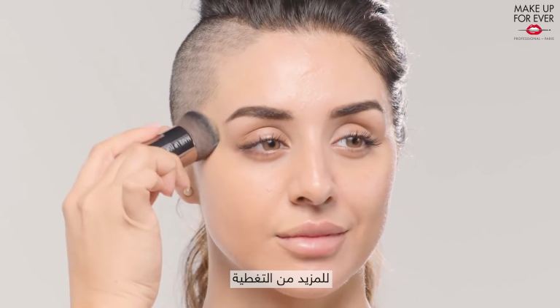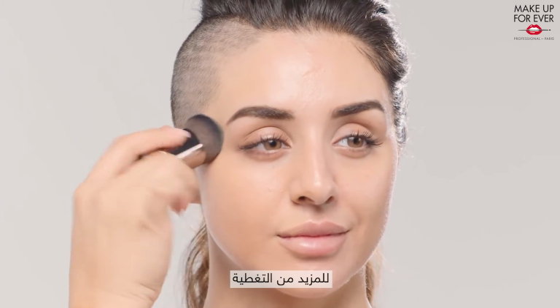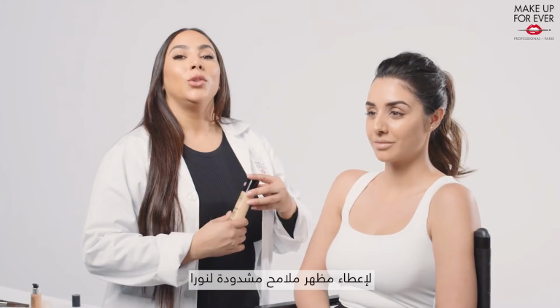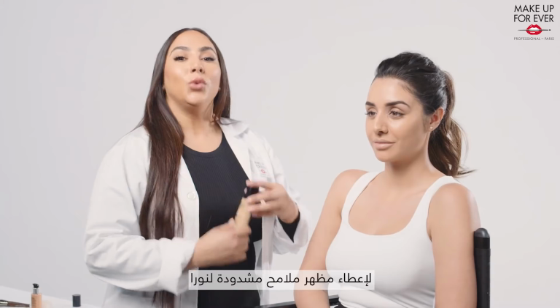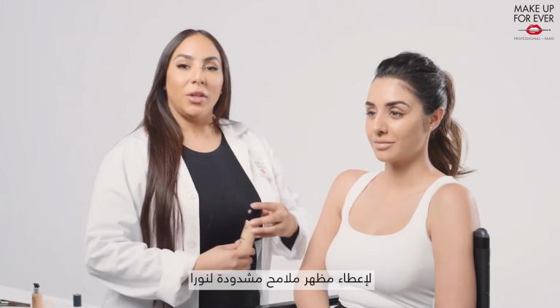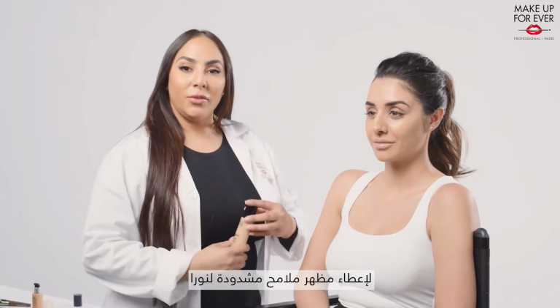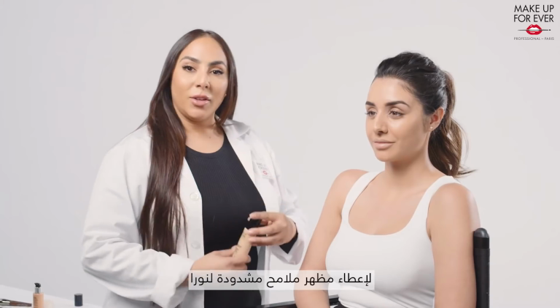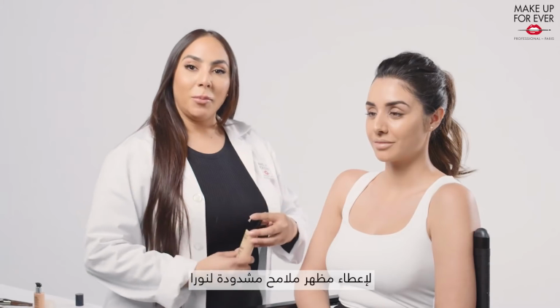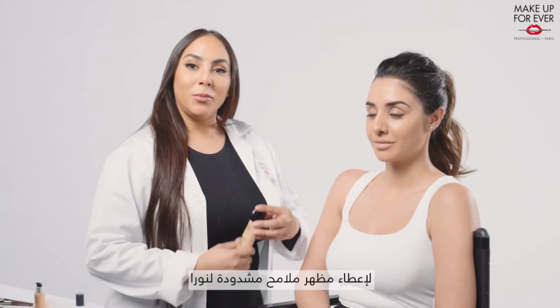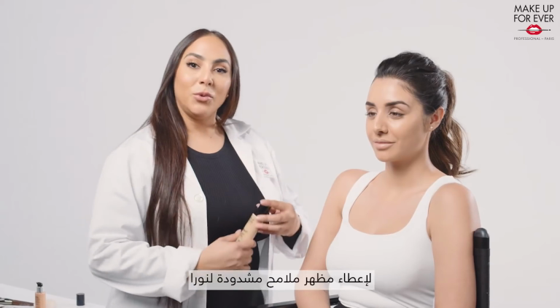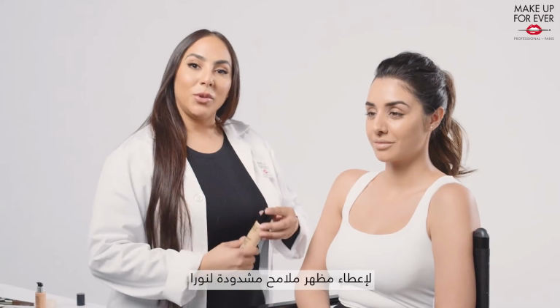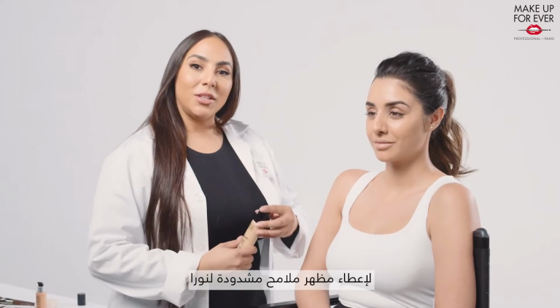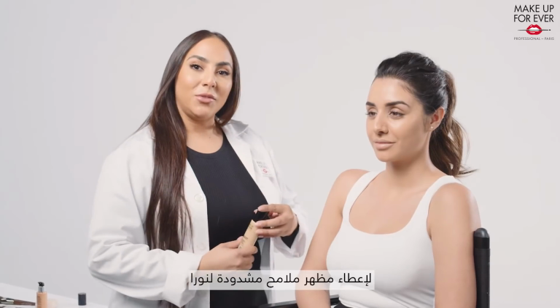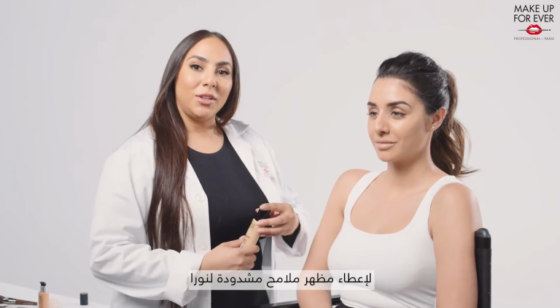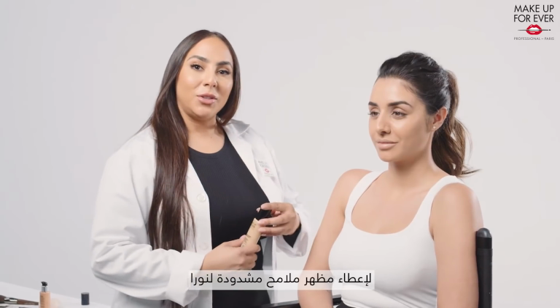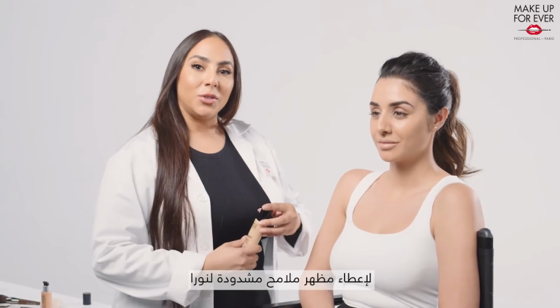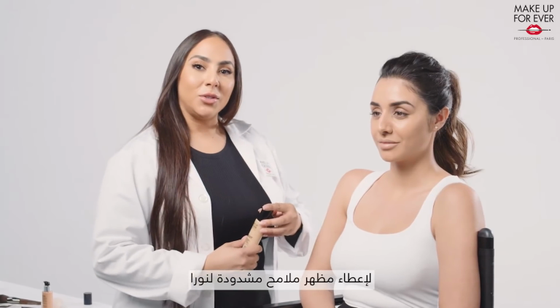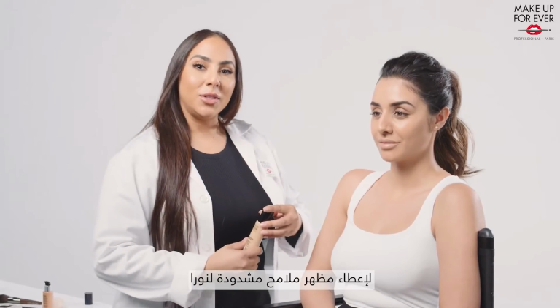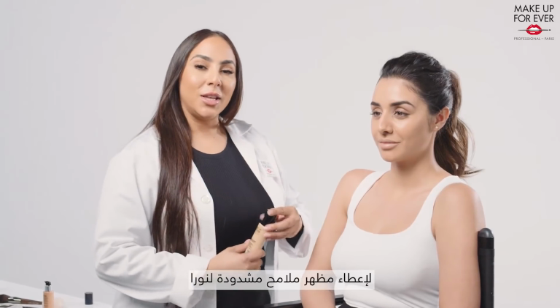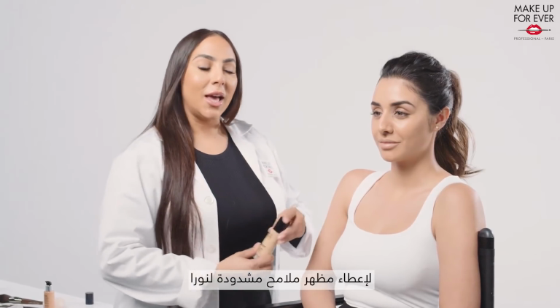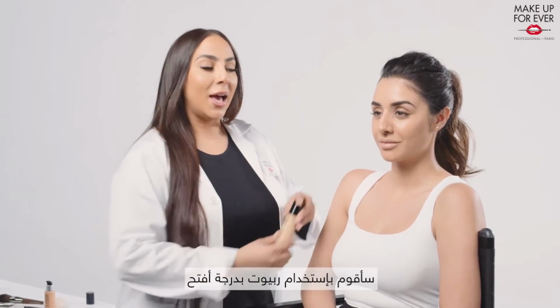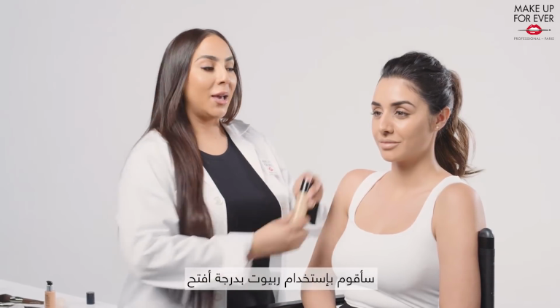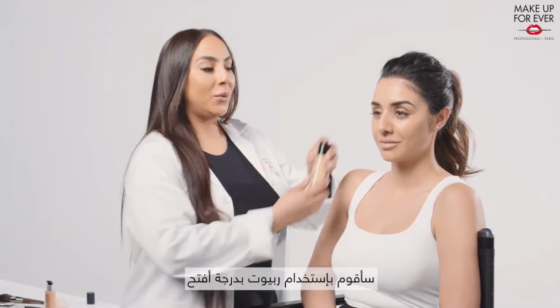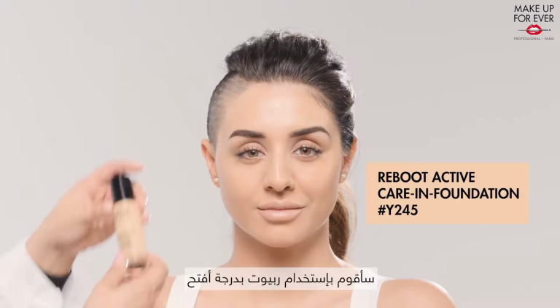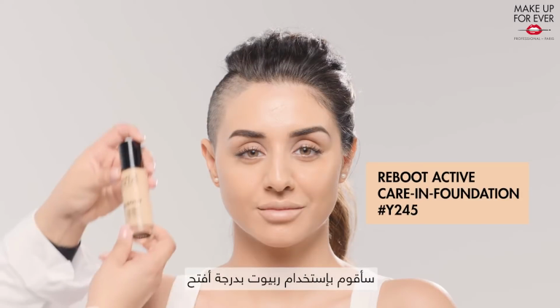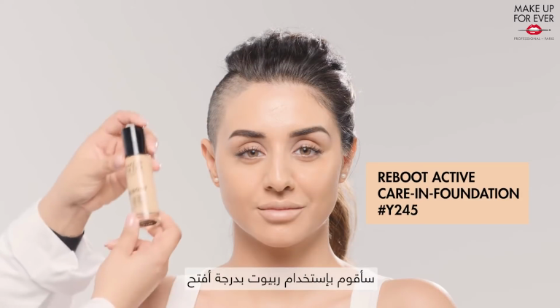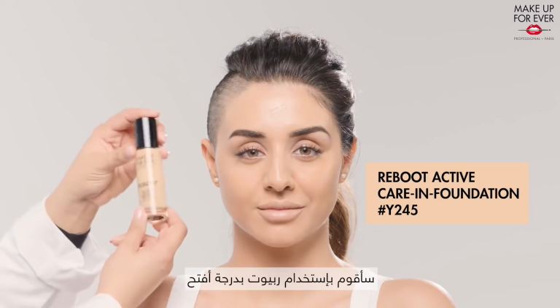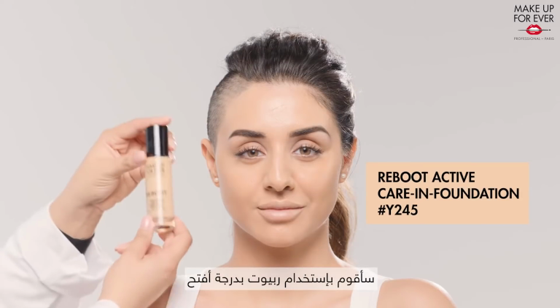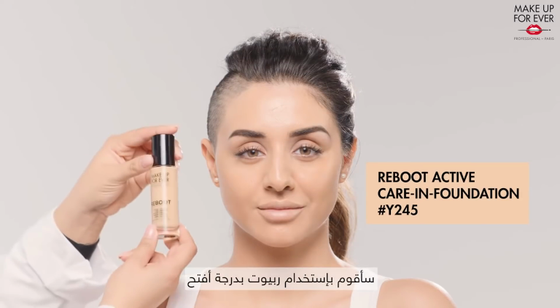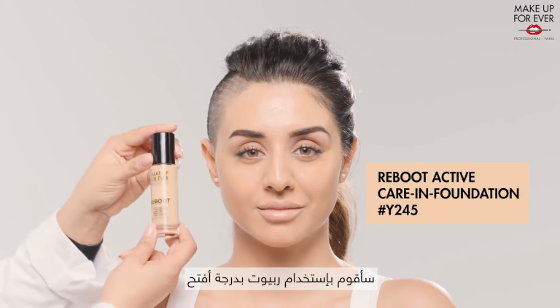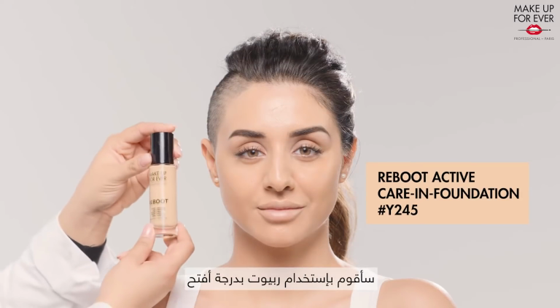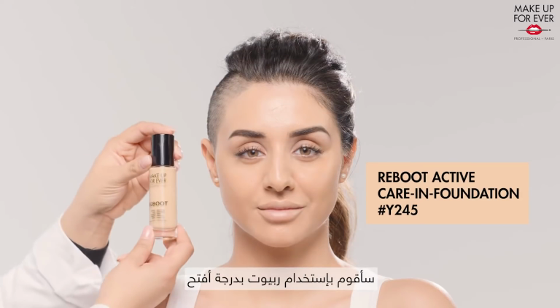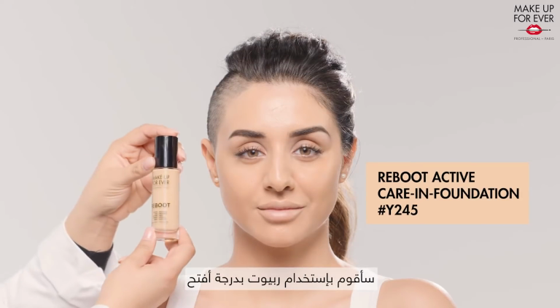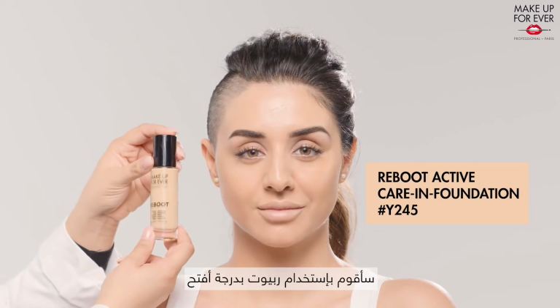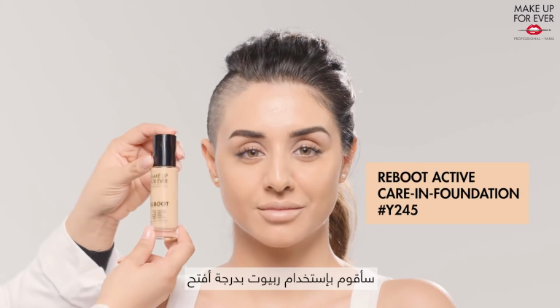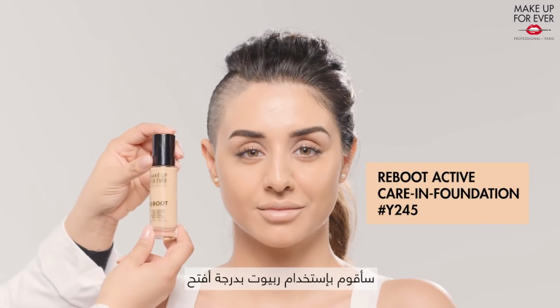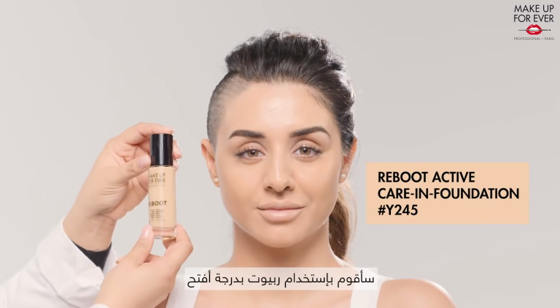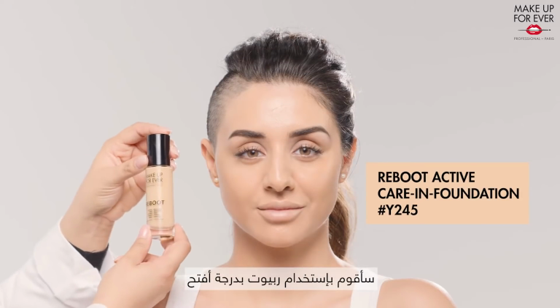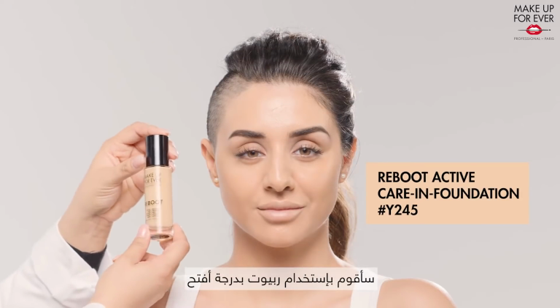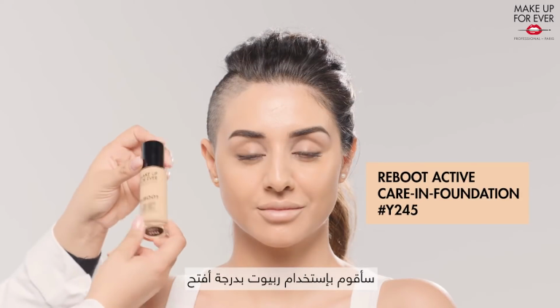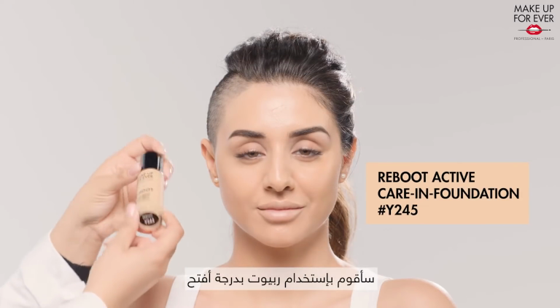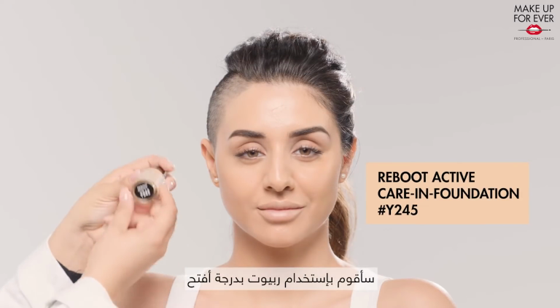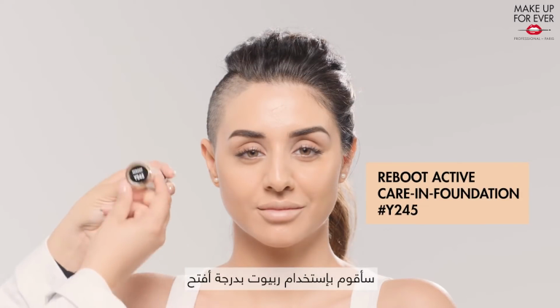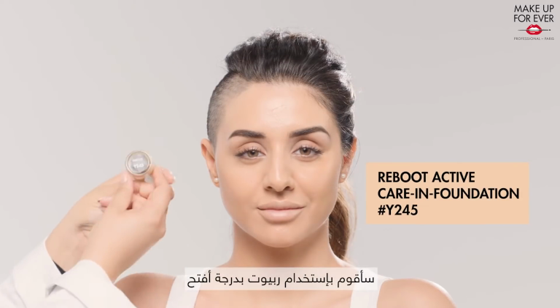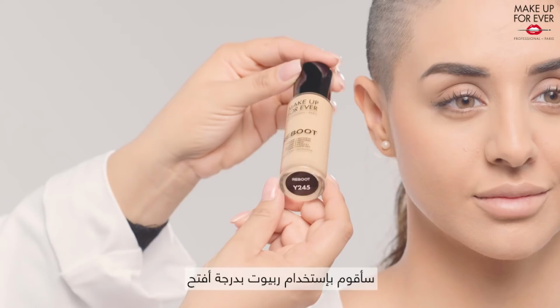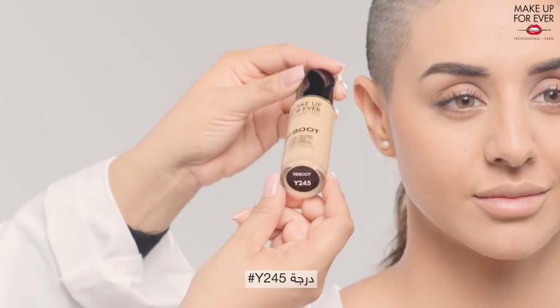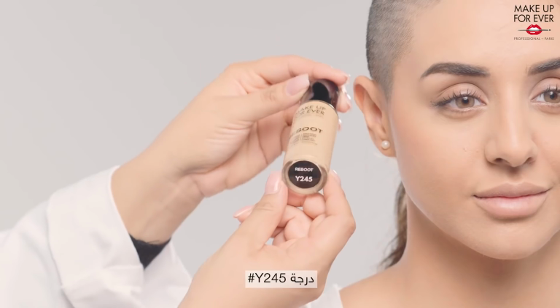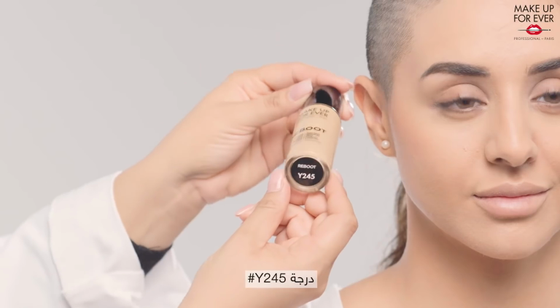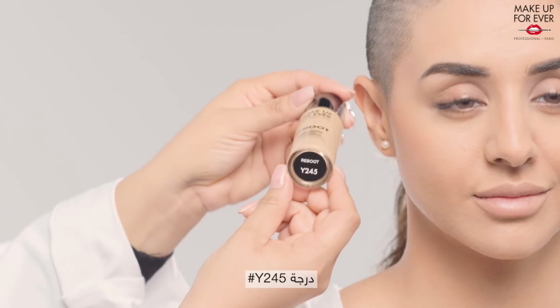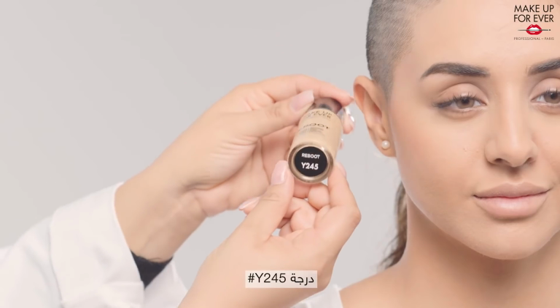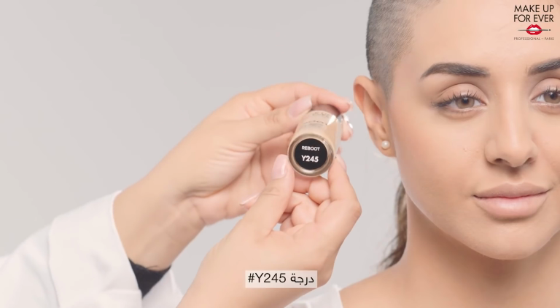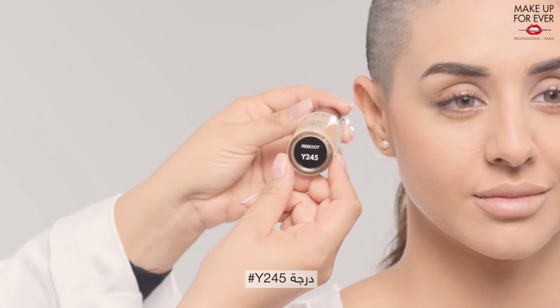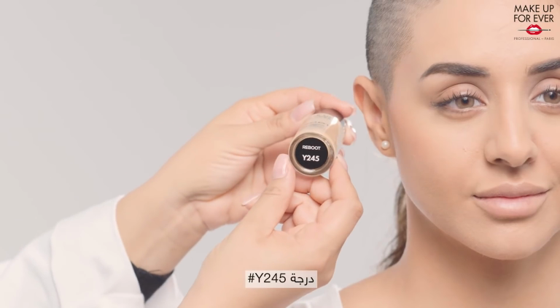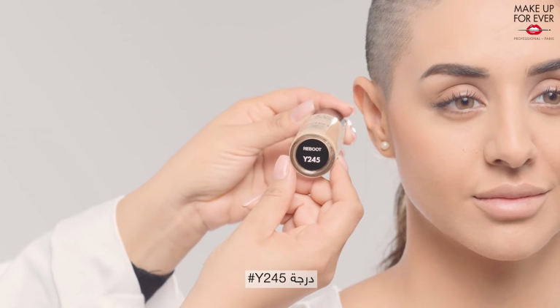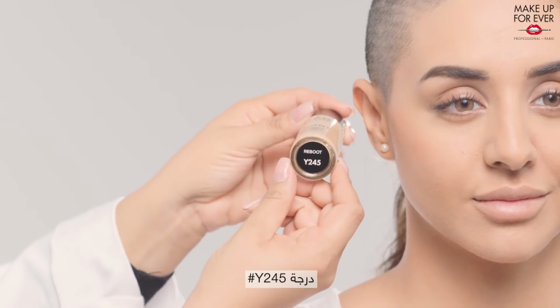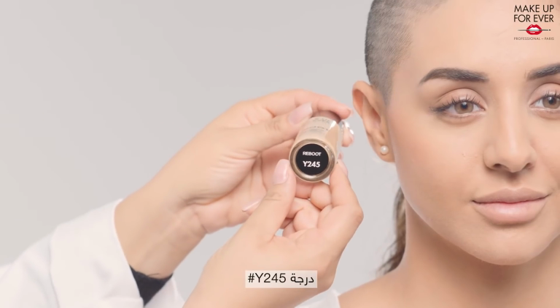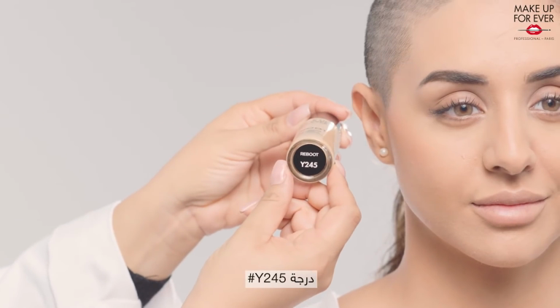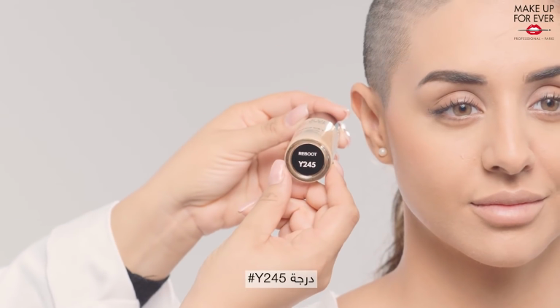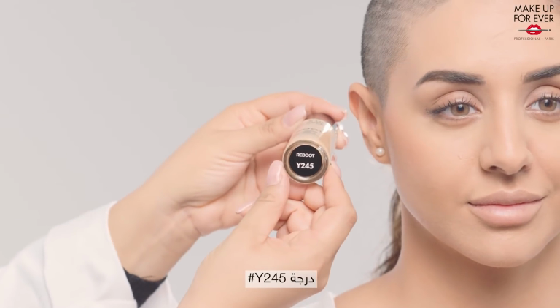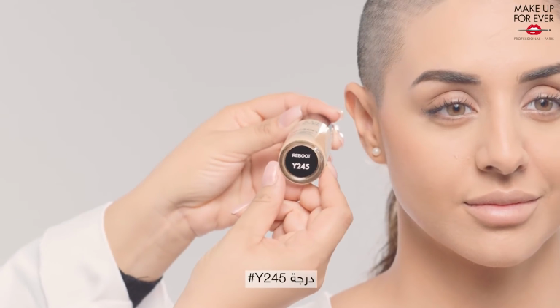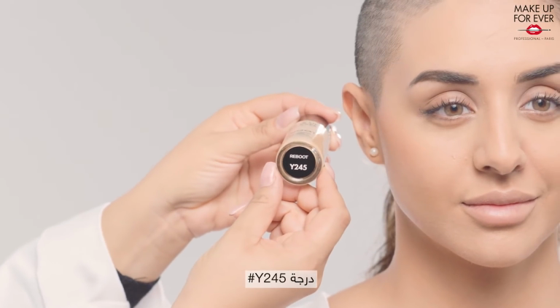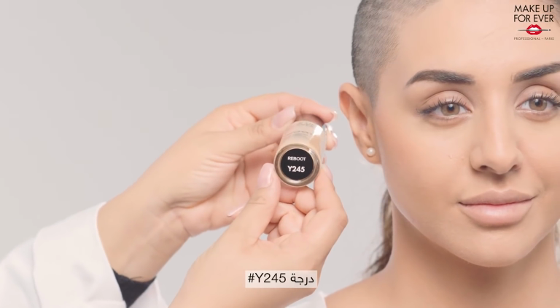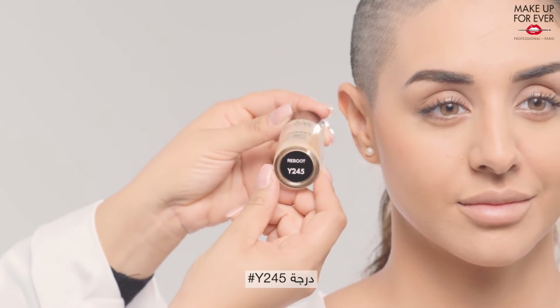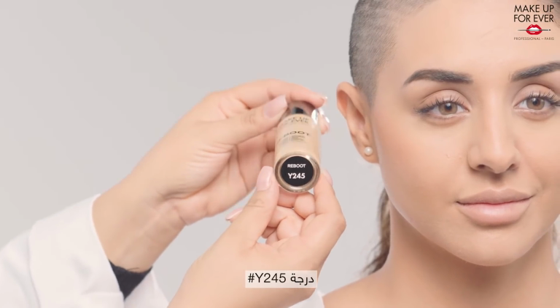To lift up Noura's features, I will use Reboot in a lighter shade, Y245.